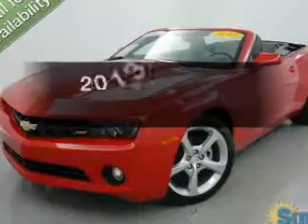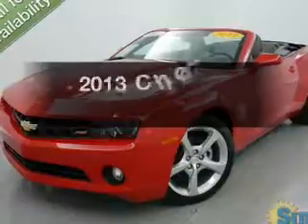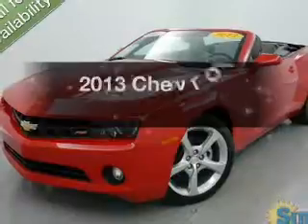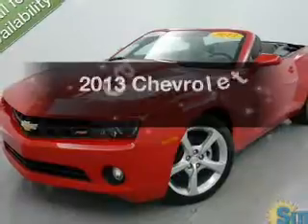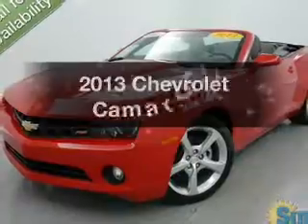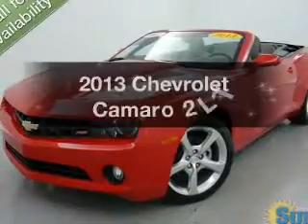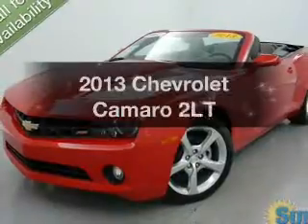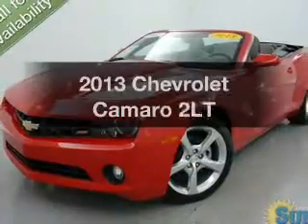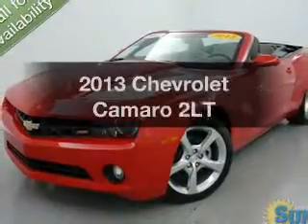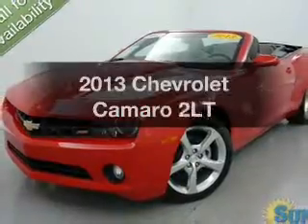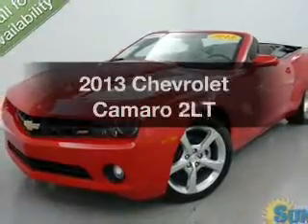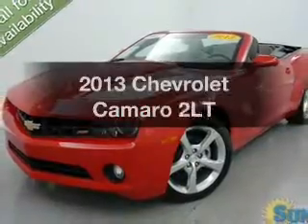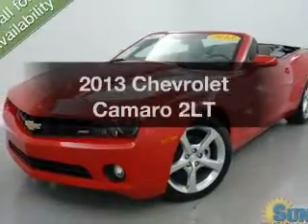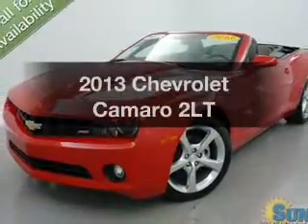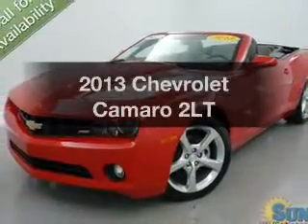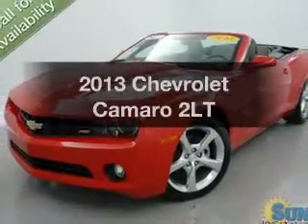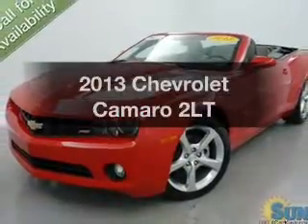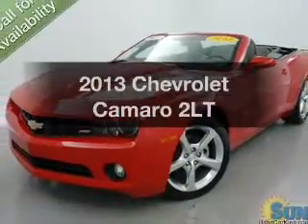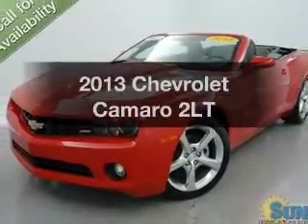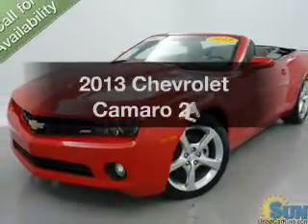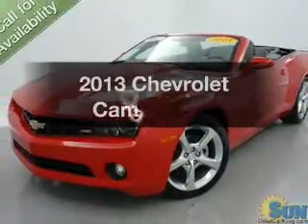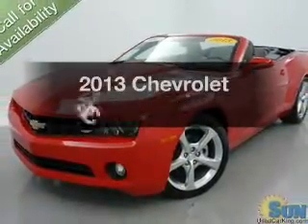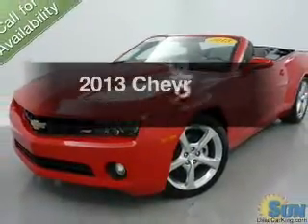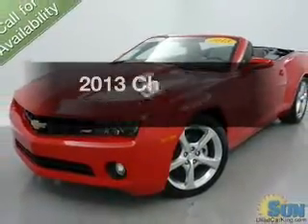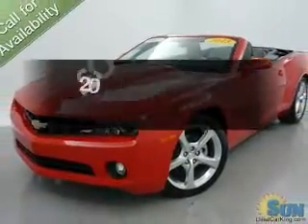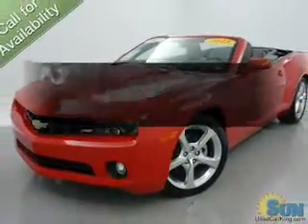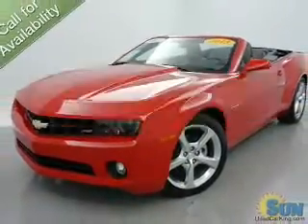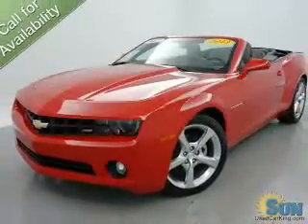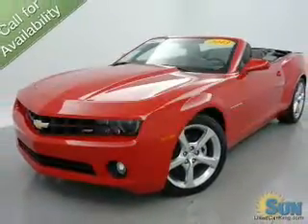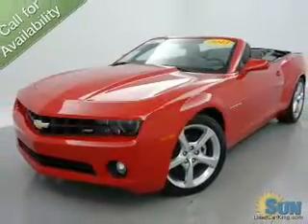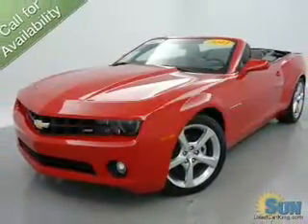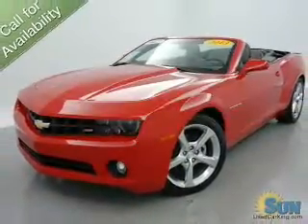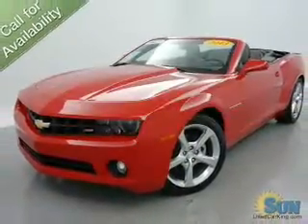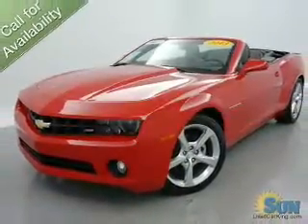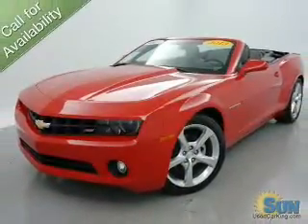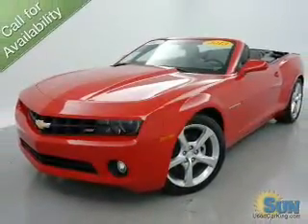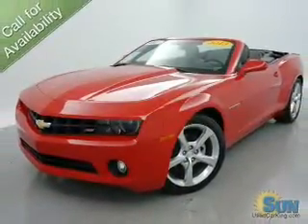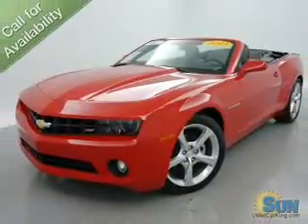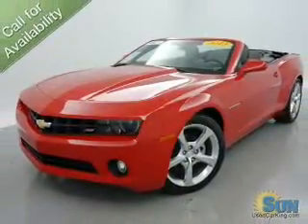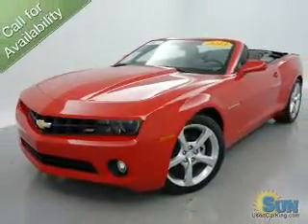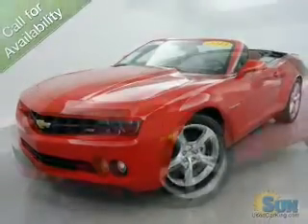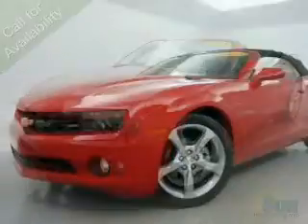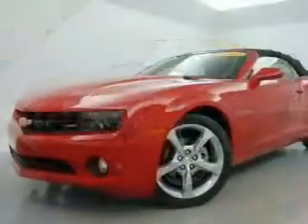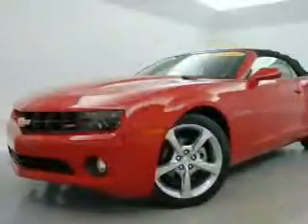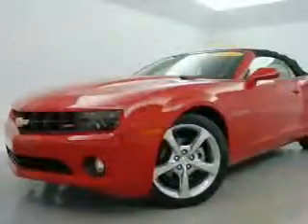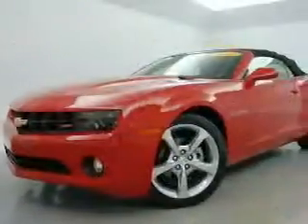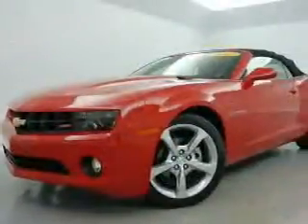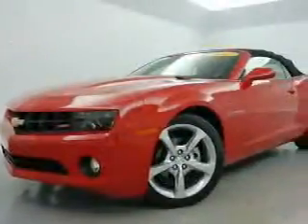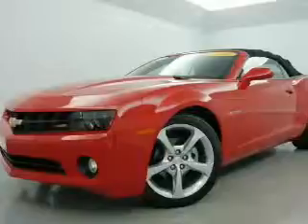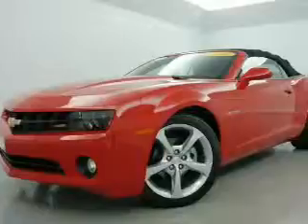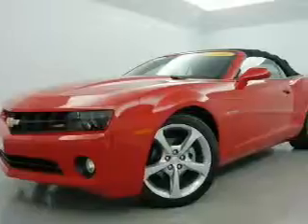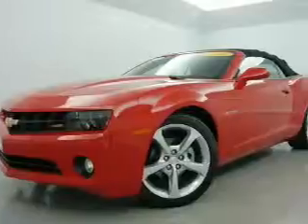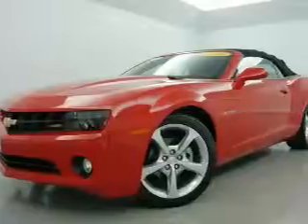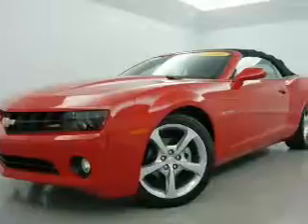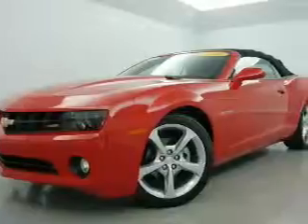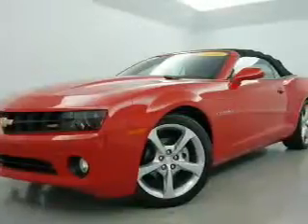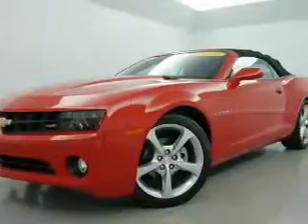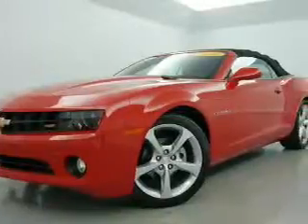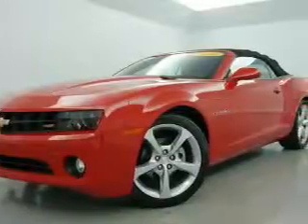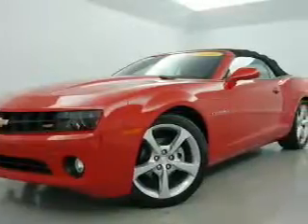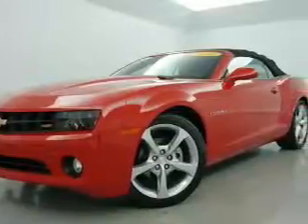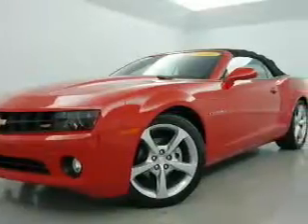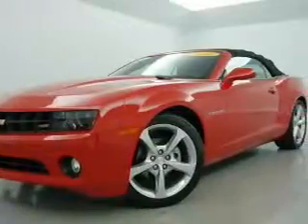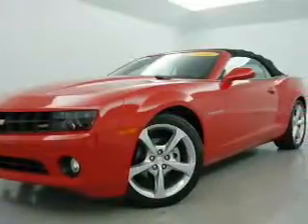Introducing the 2013 Chevrolet Camaro. If you're looking for a first-rate auto, this one could be yours today.